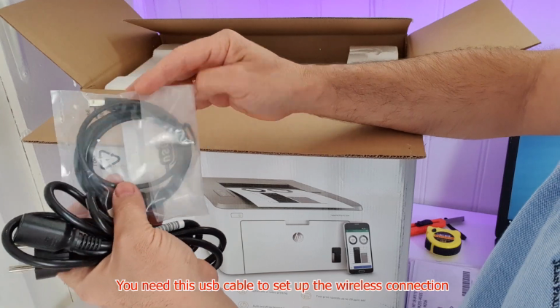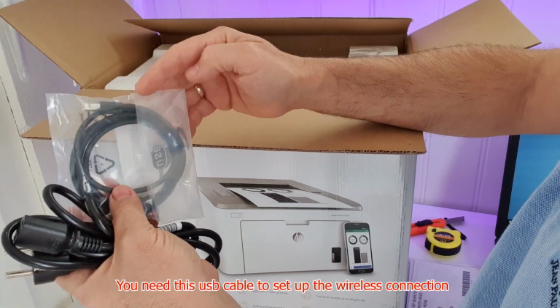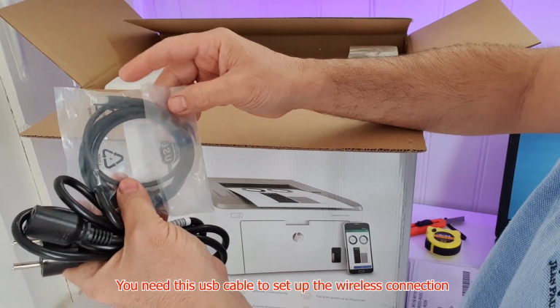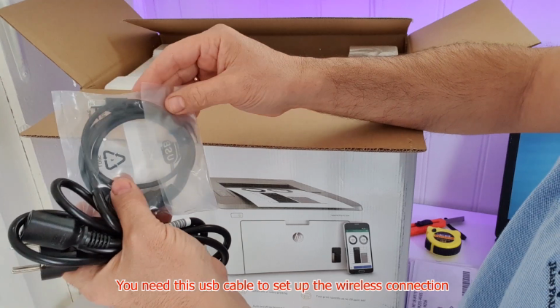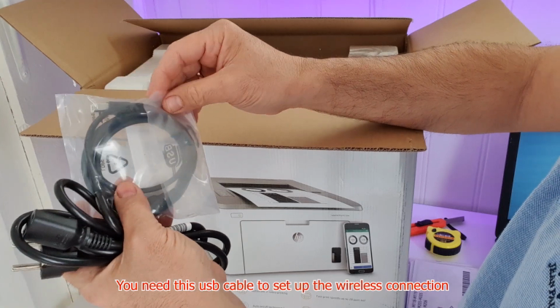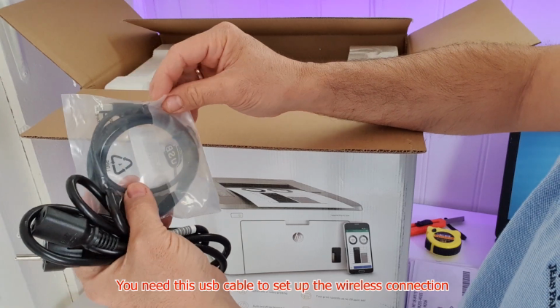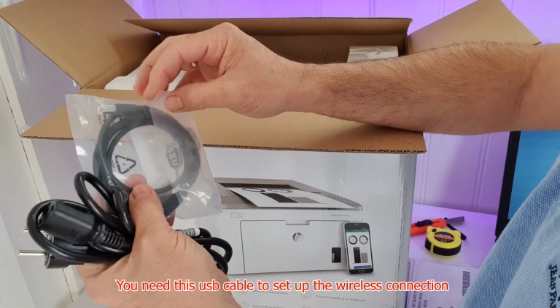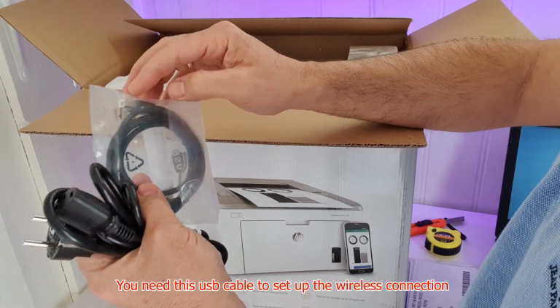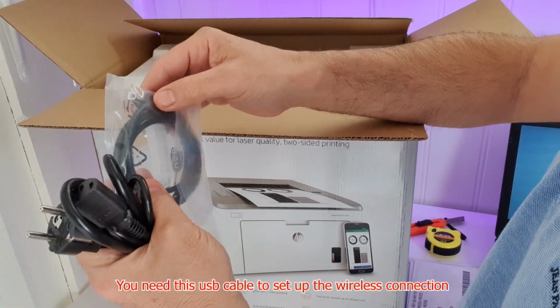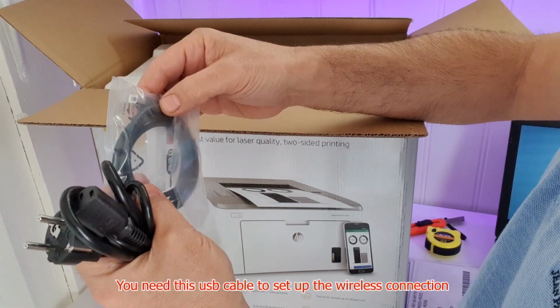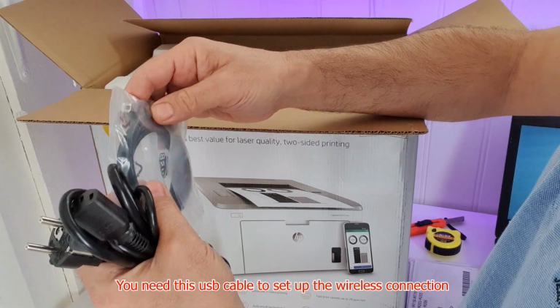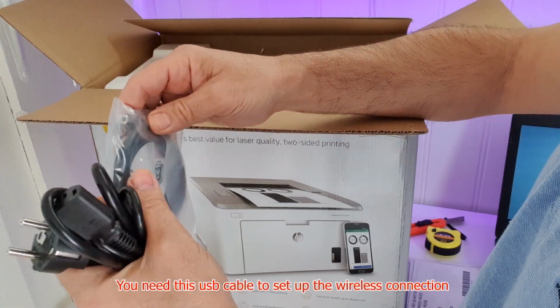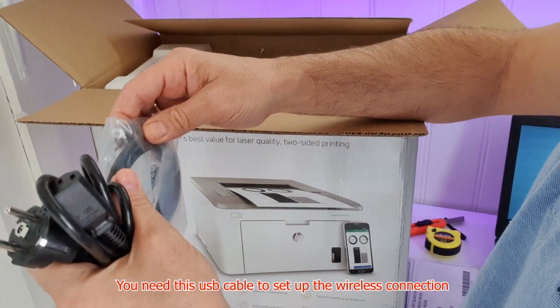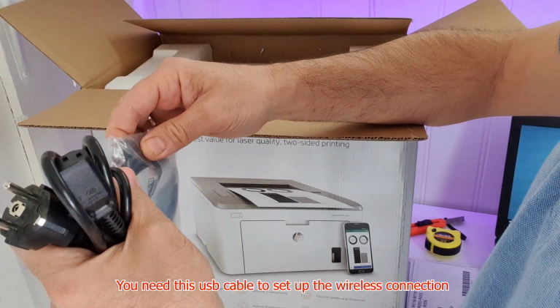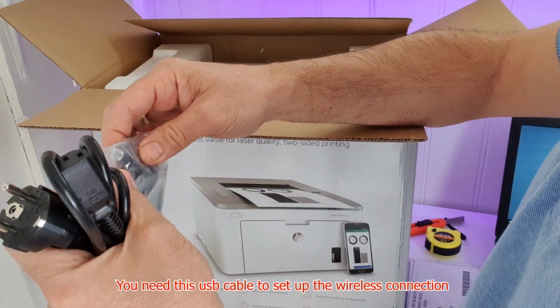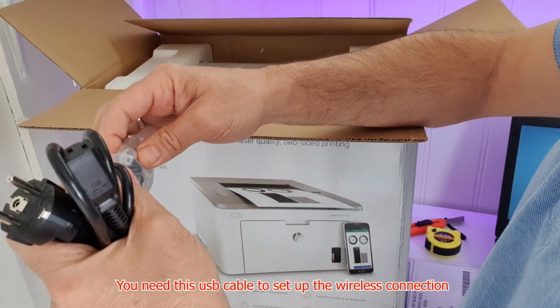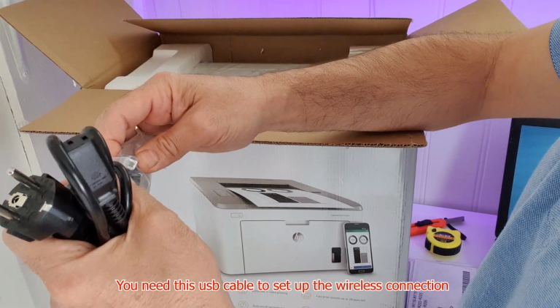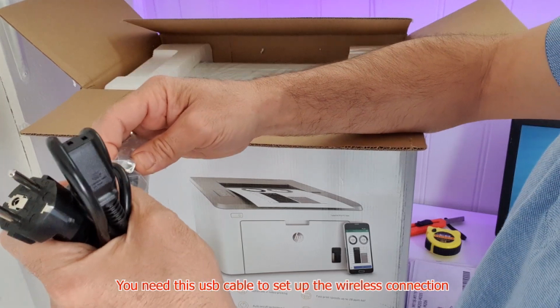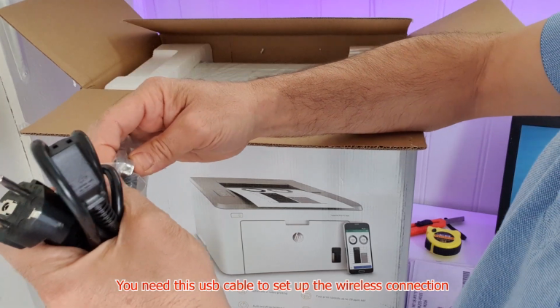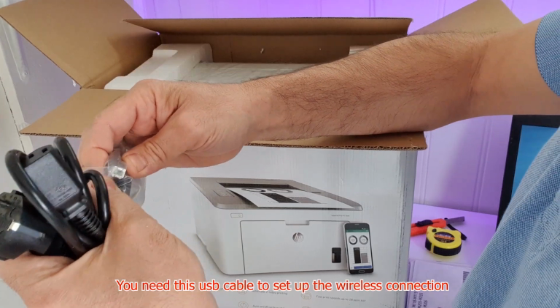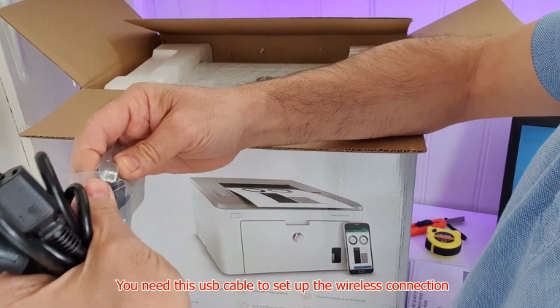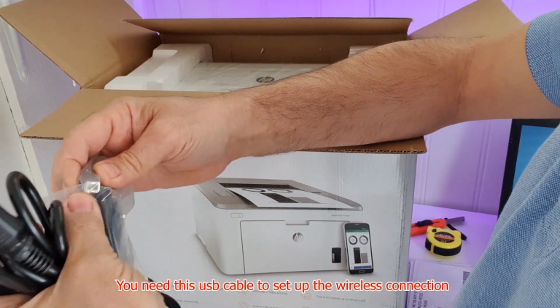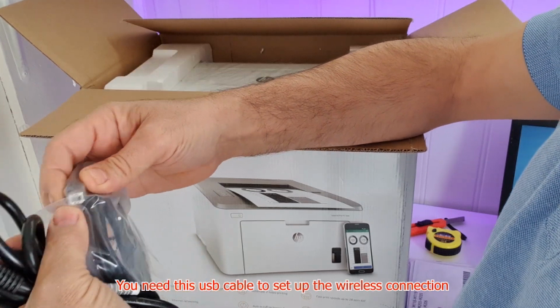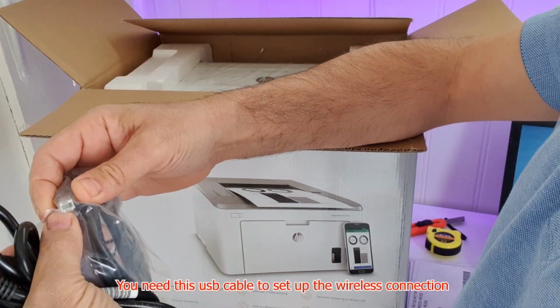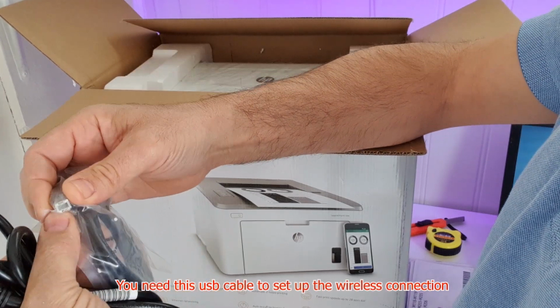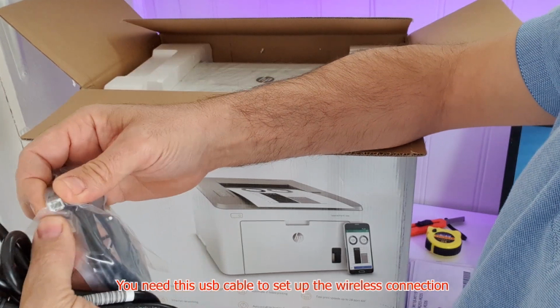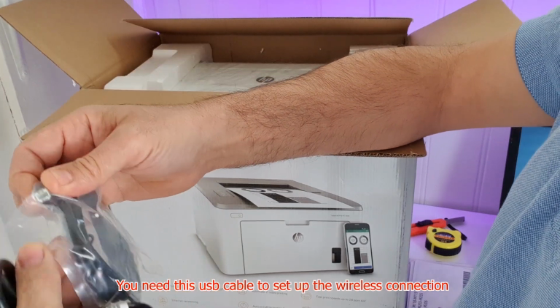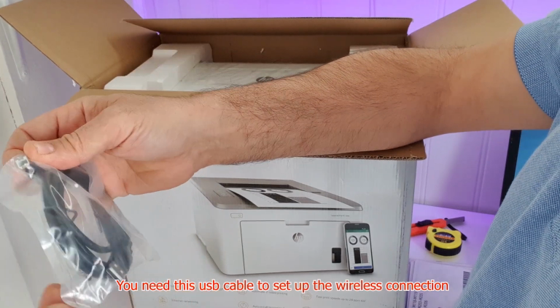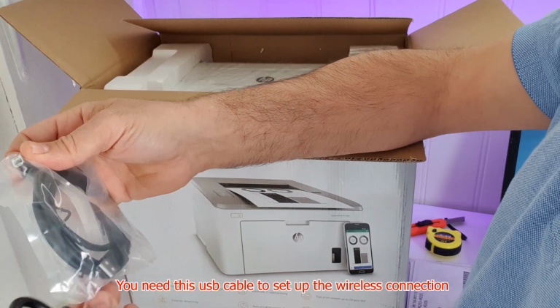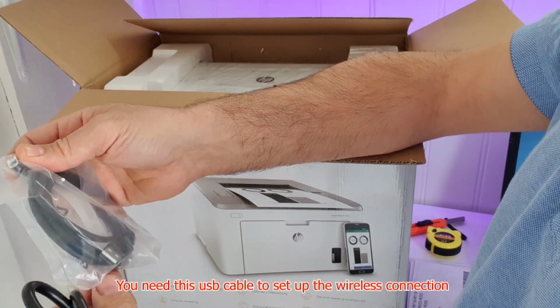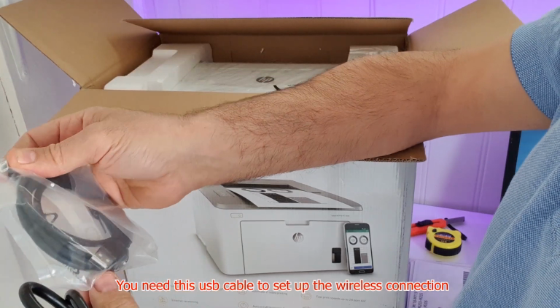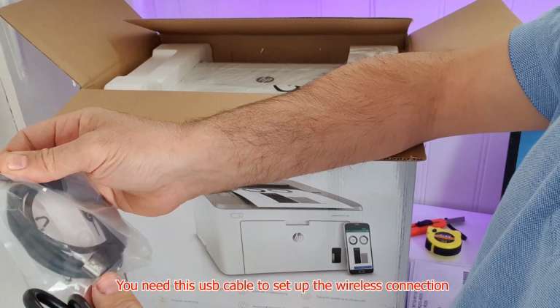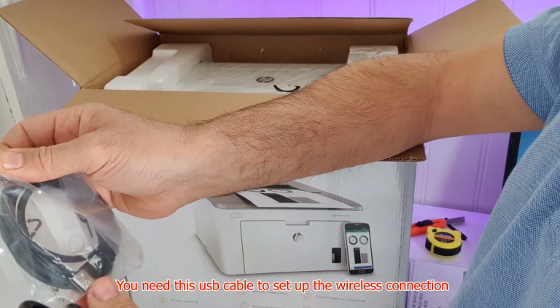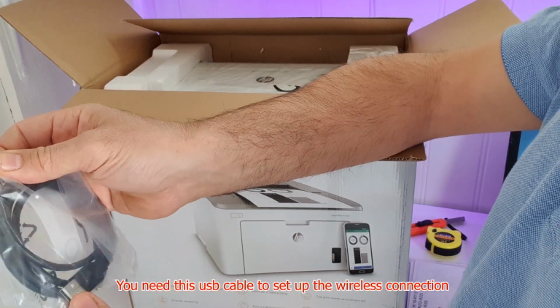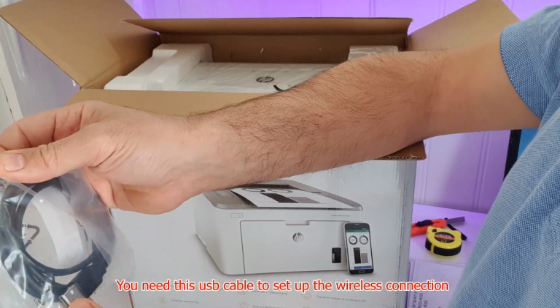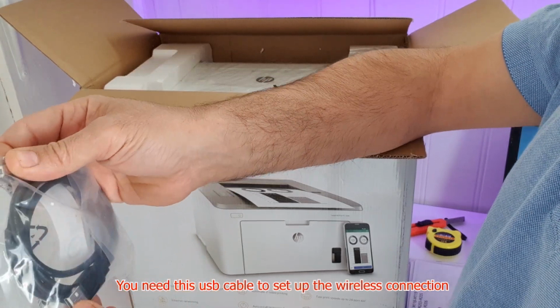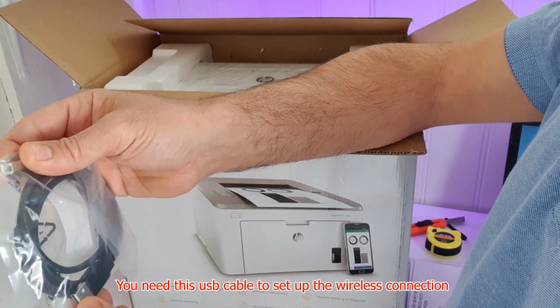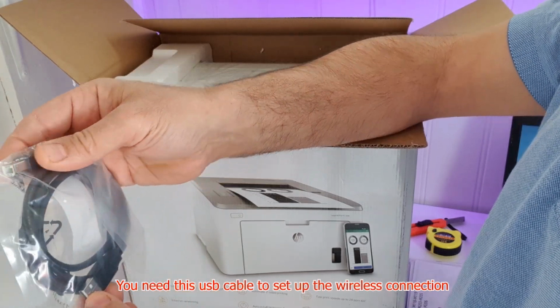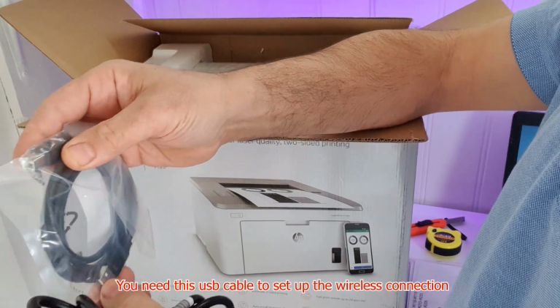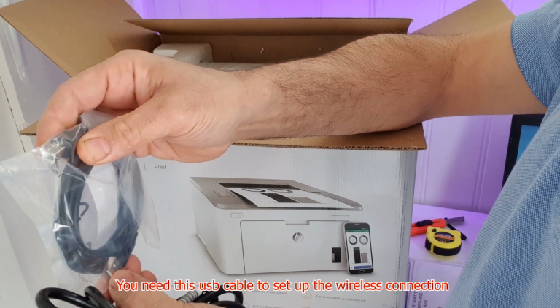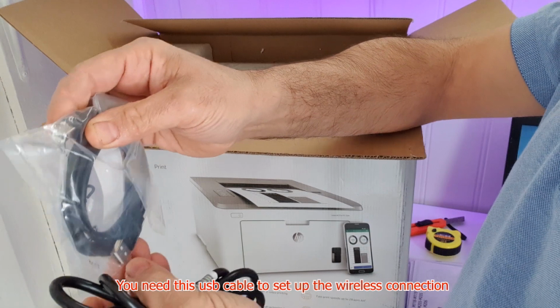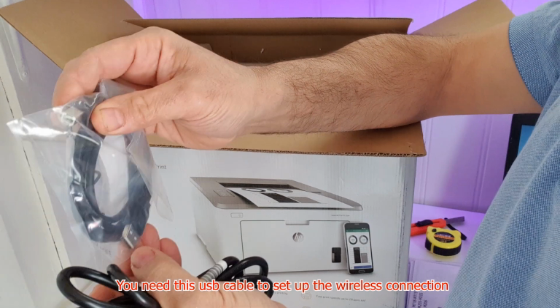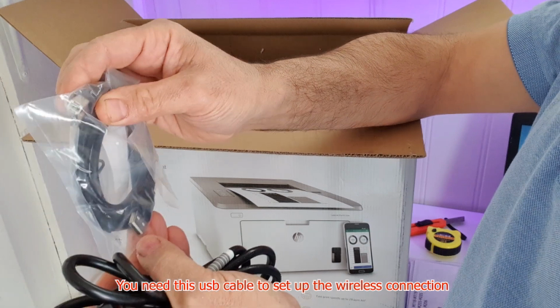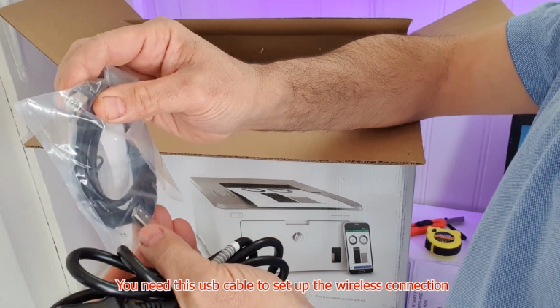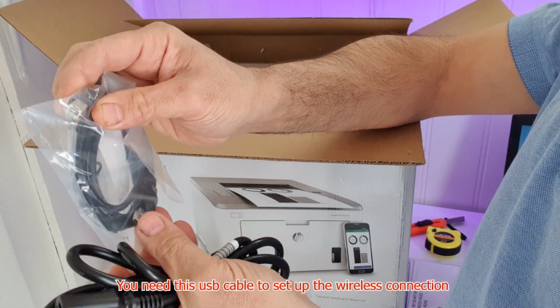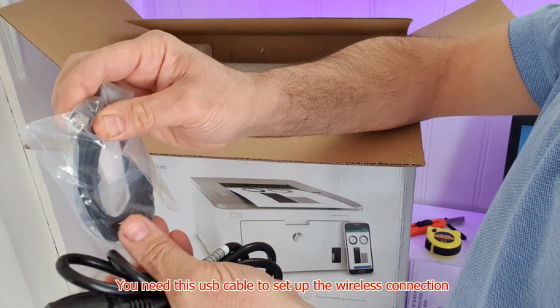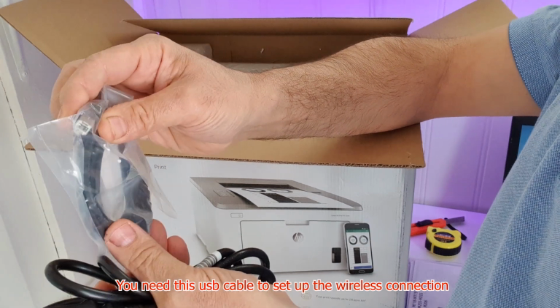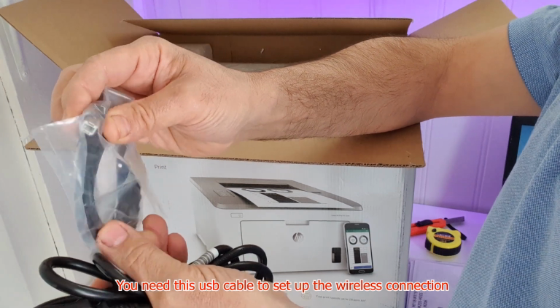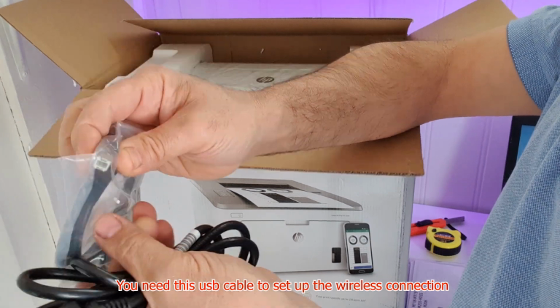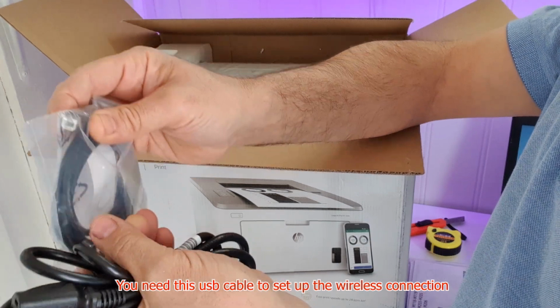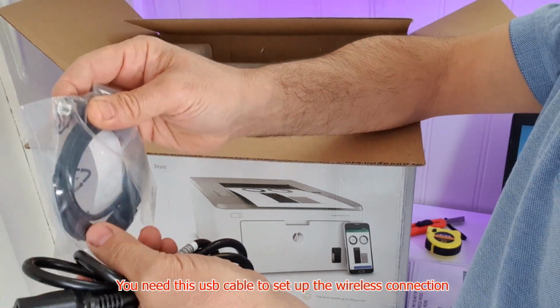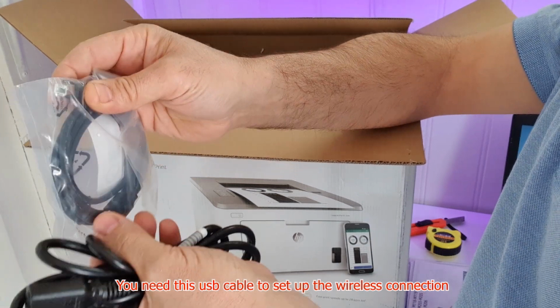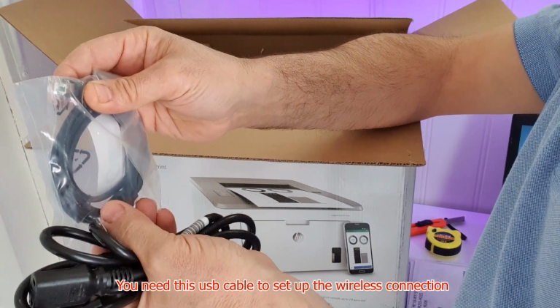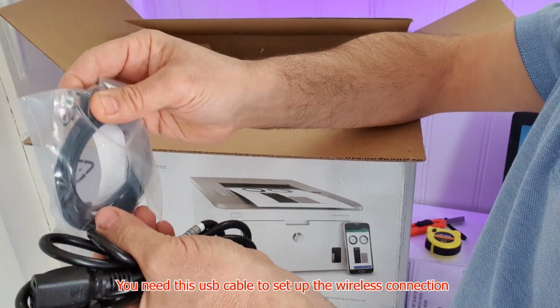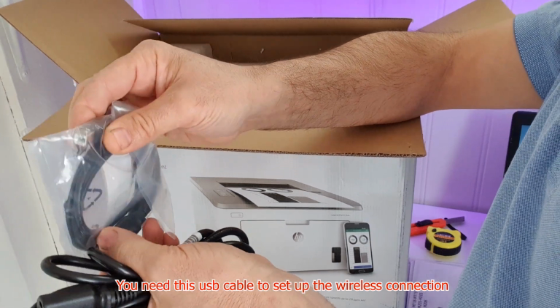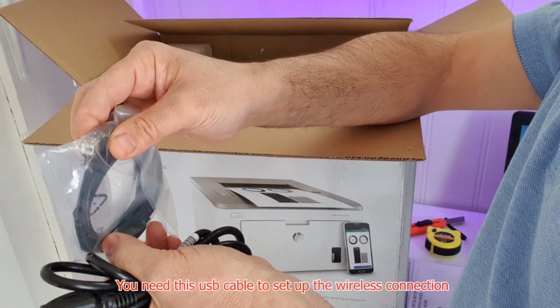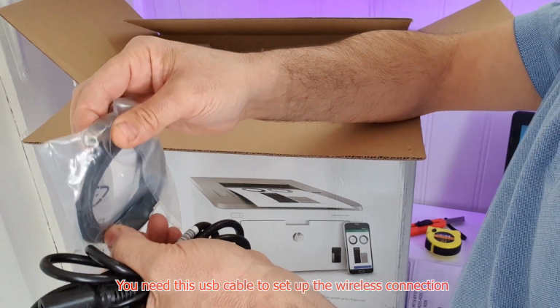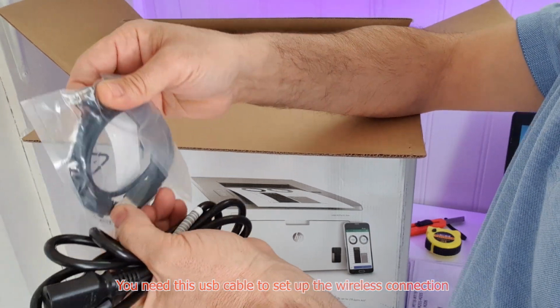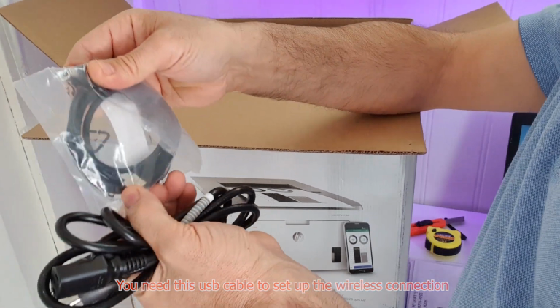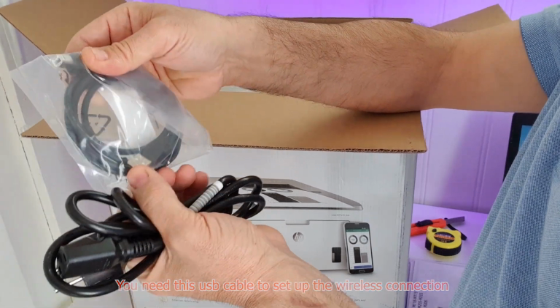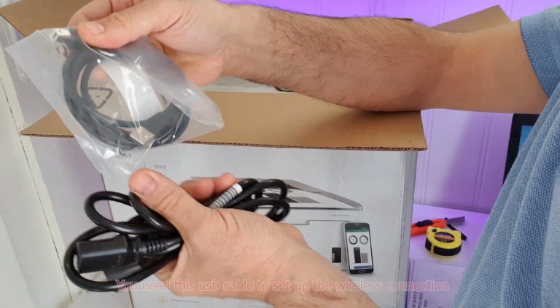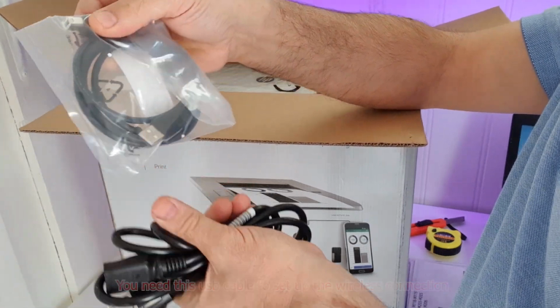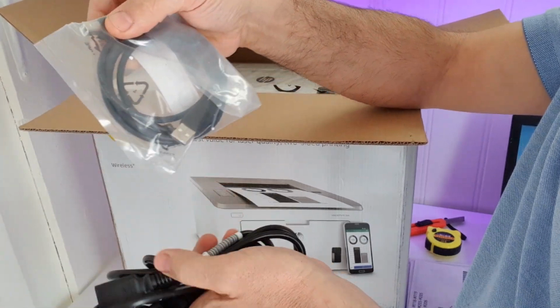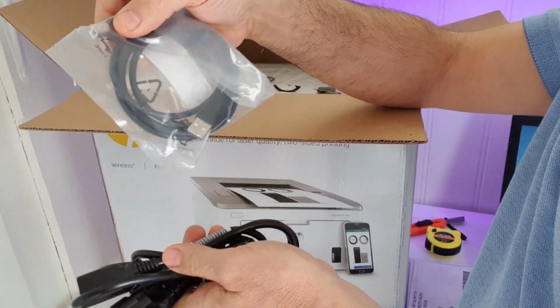It's a USB cable. And as you see, this side is going to print here, and this side is going to be the output. Let me show you guys.